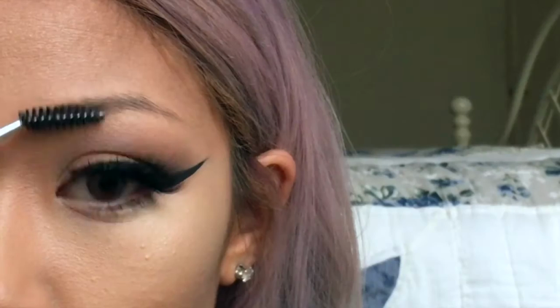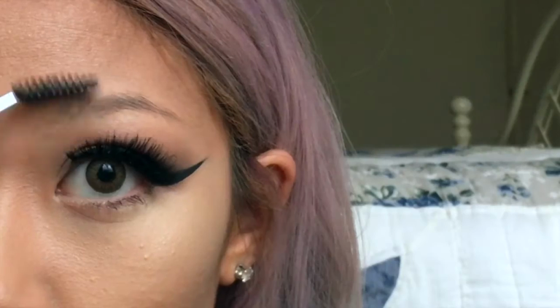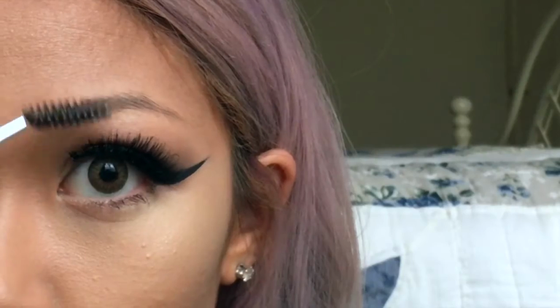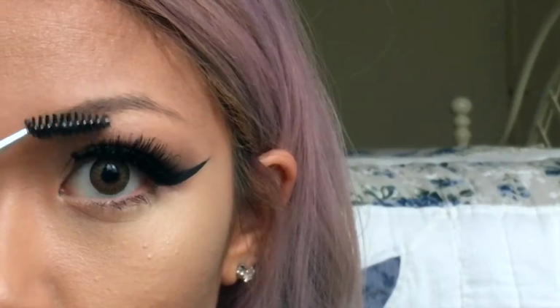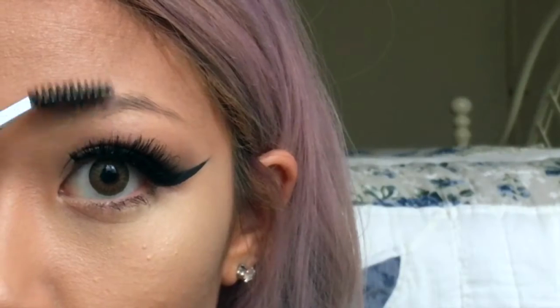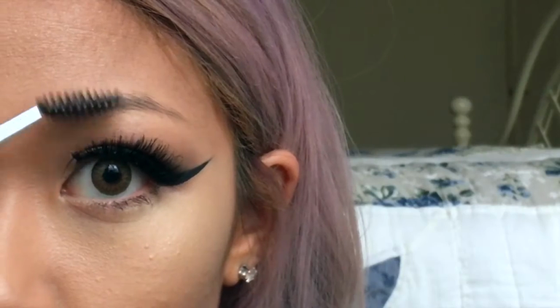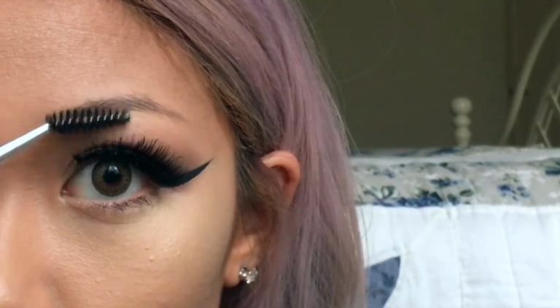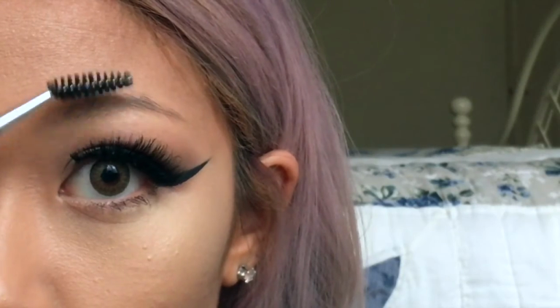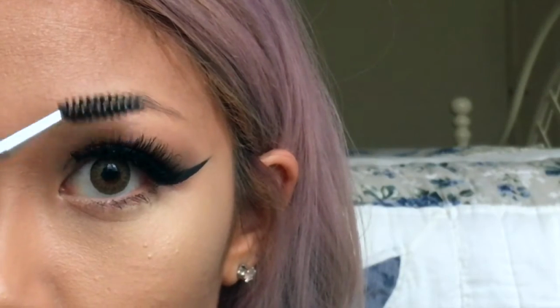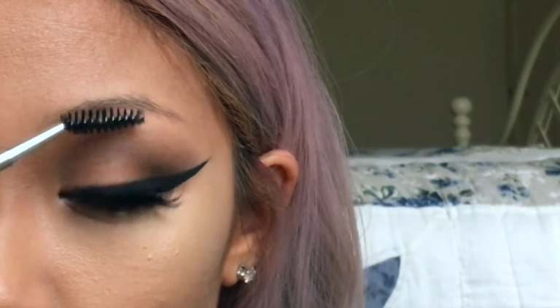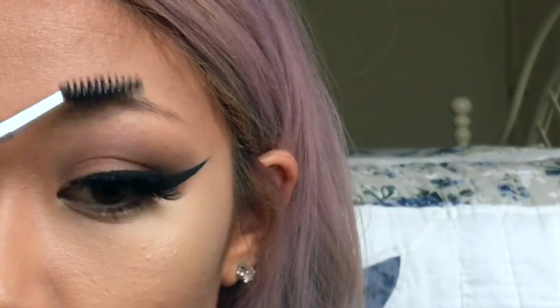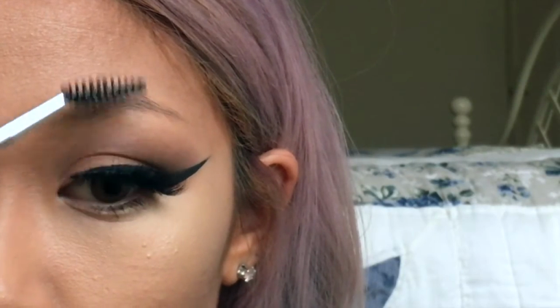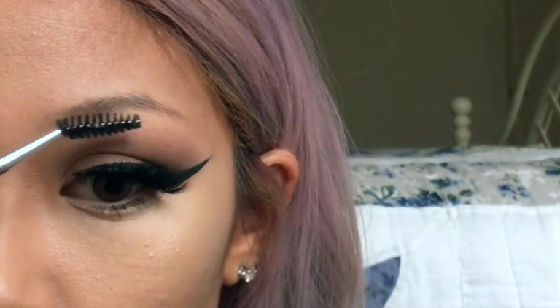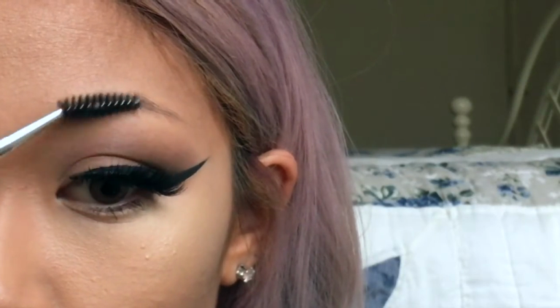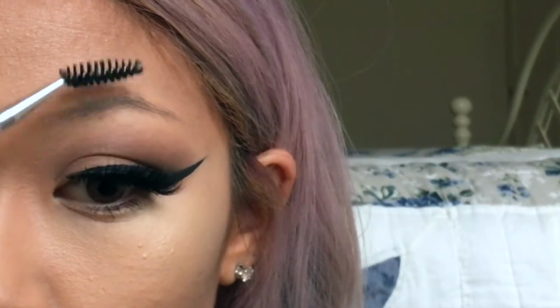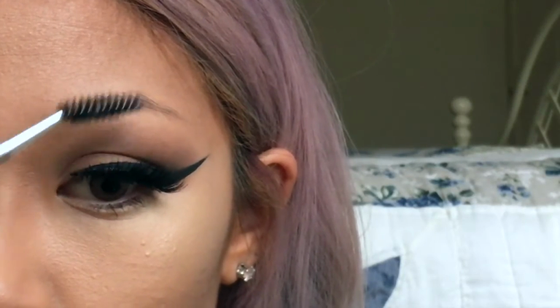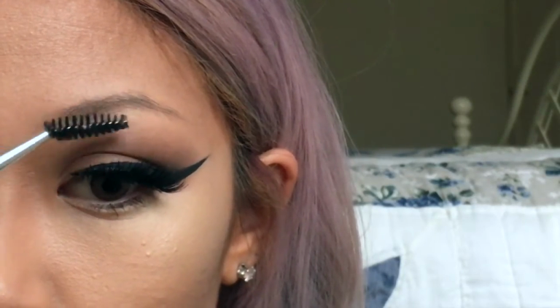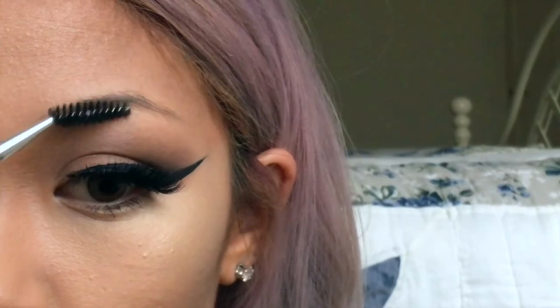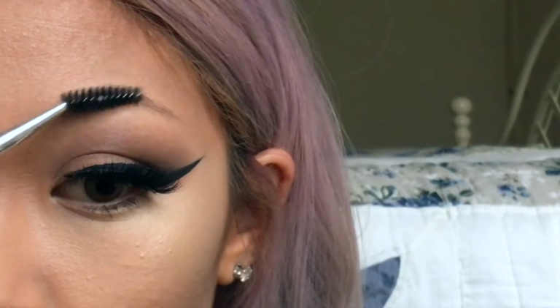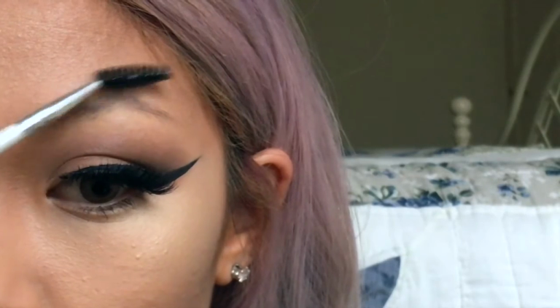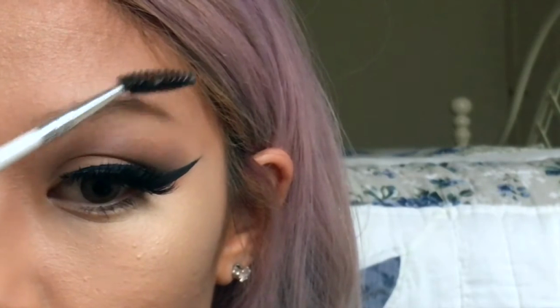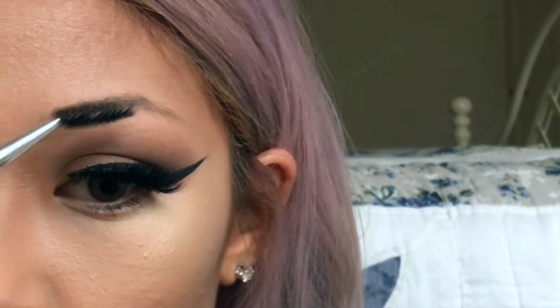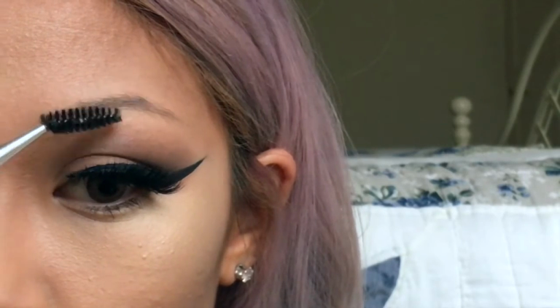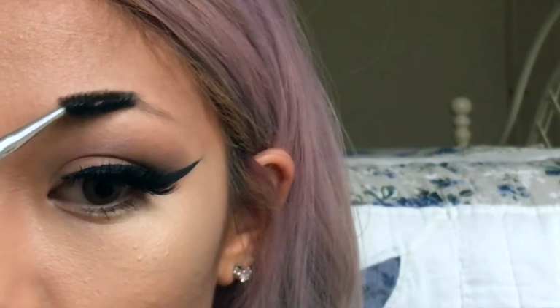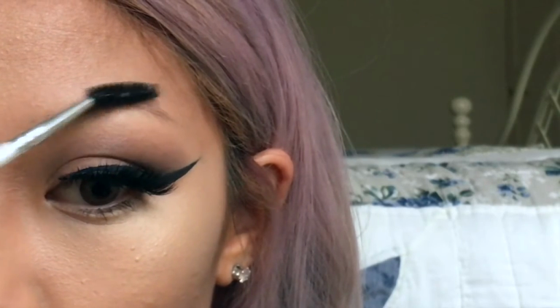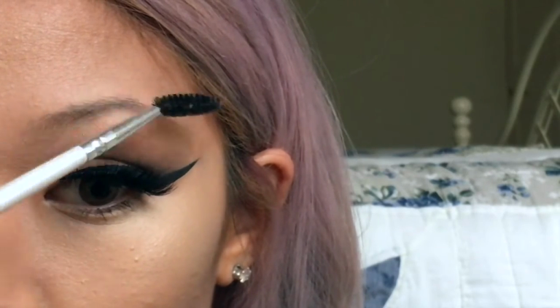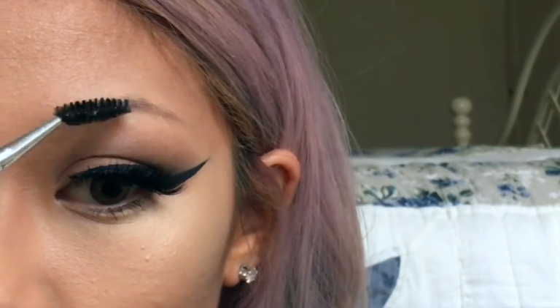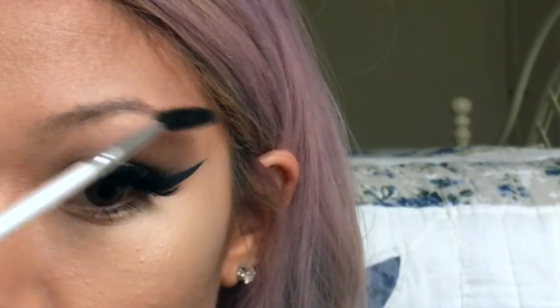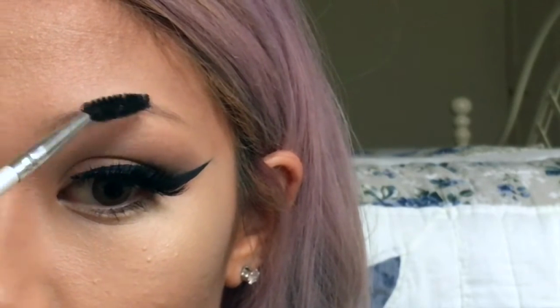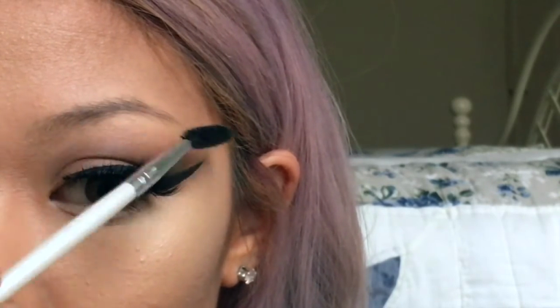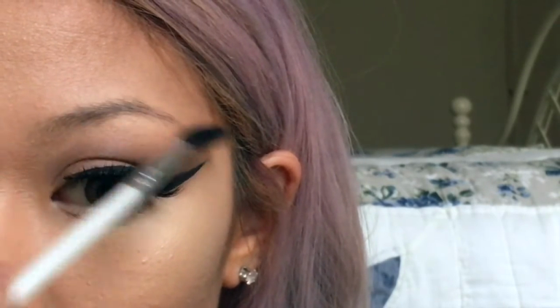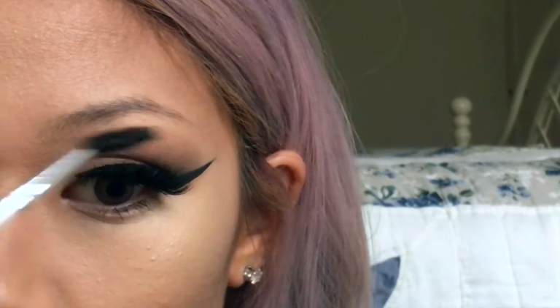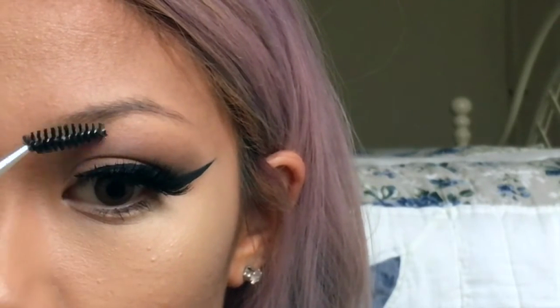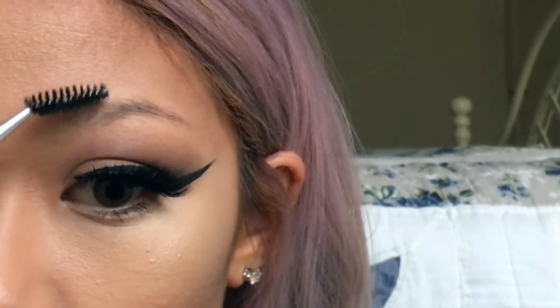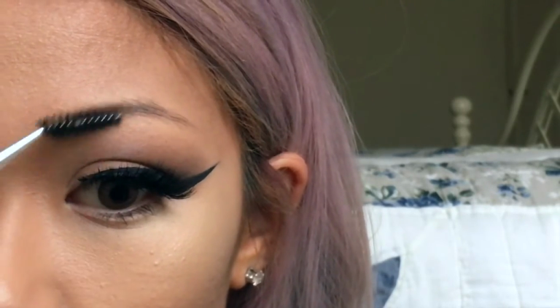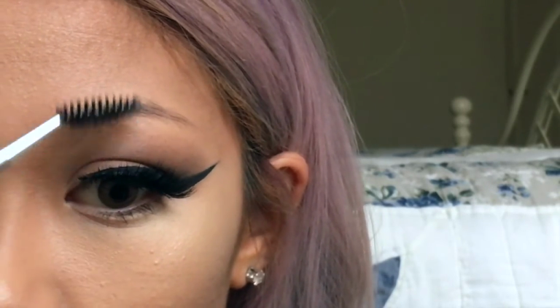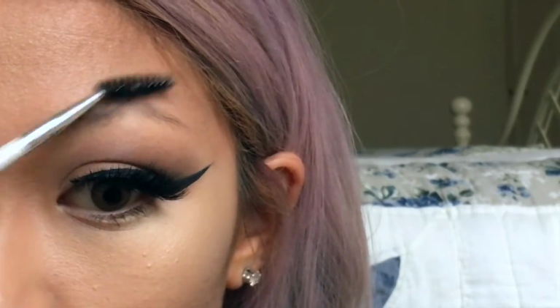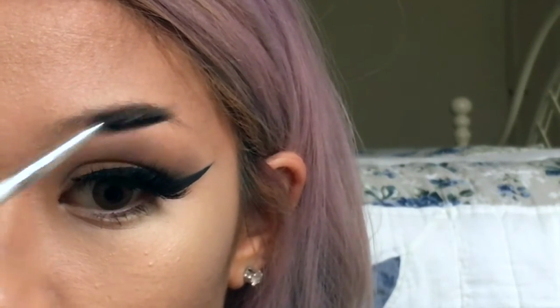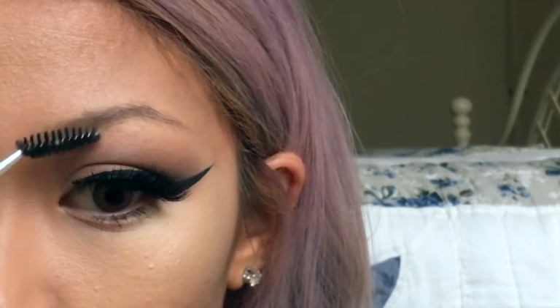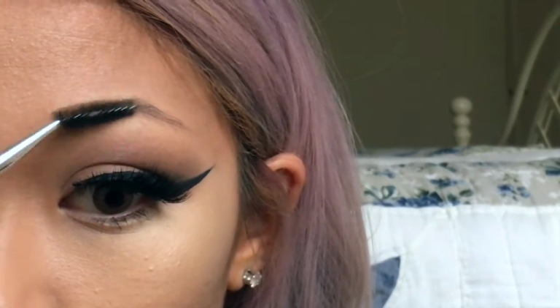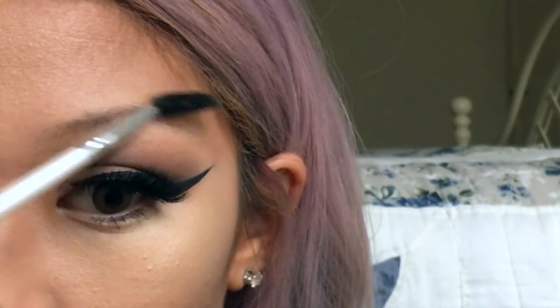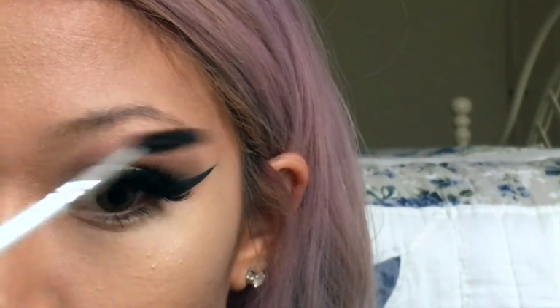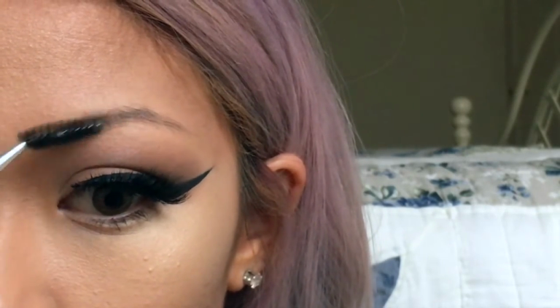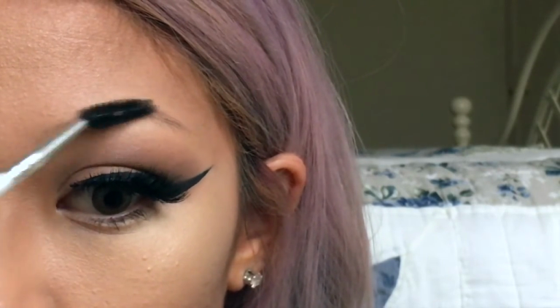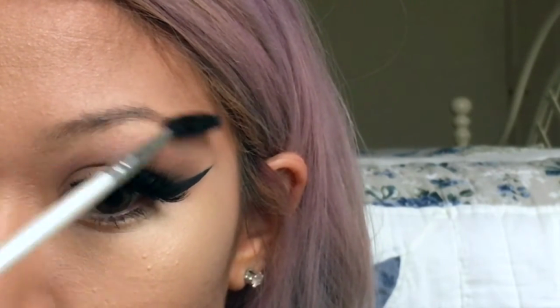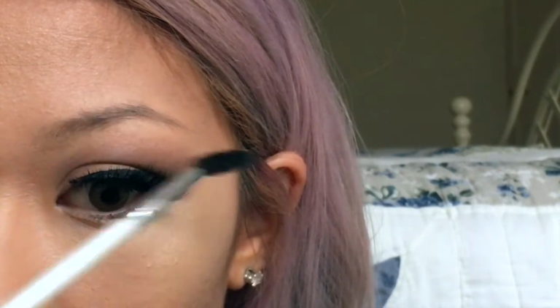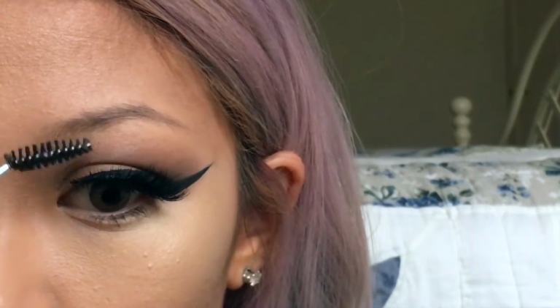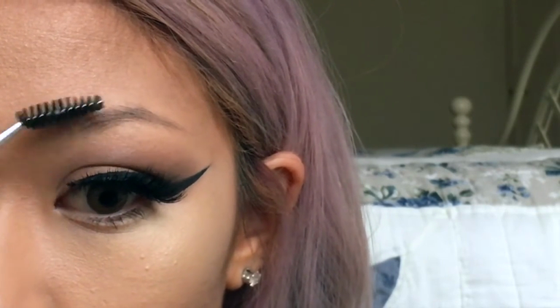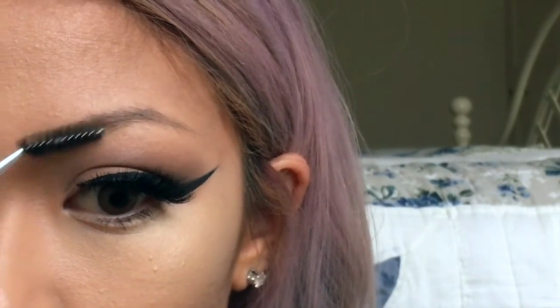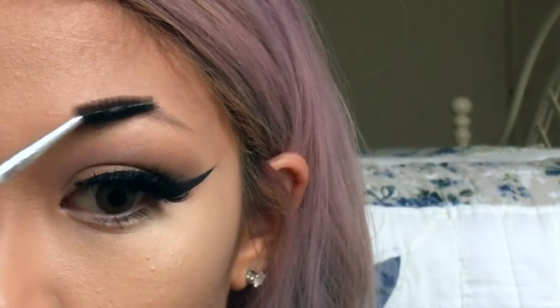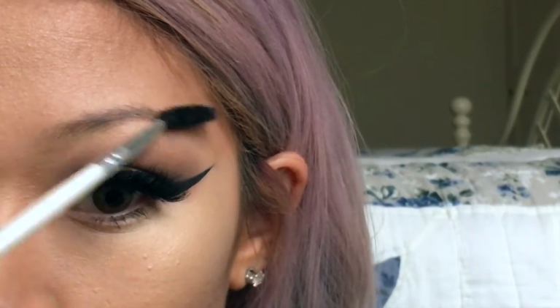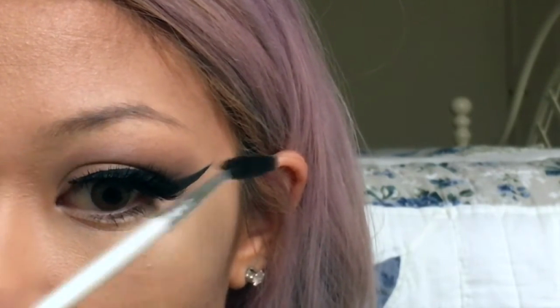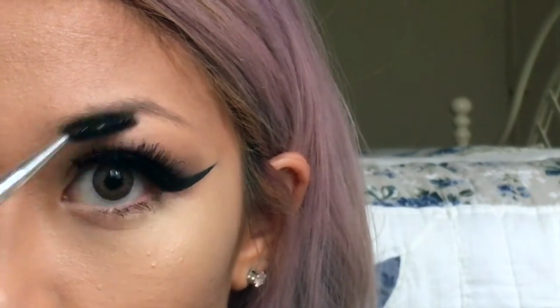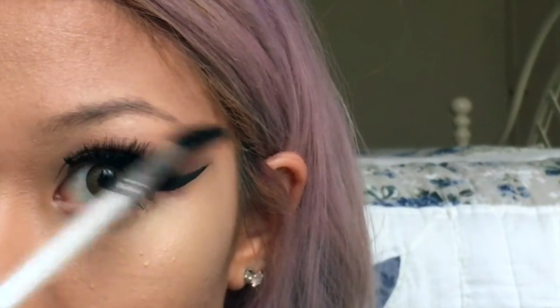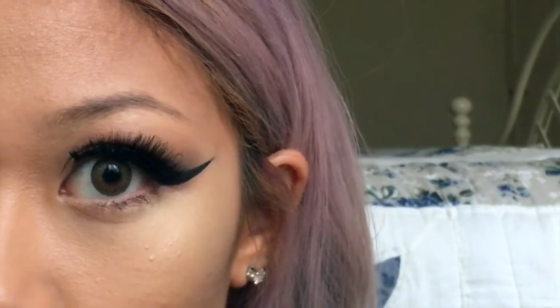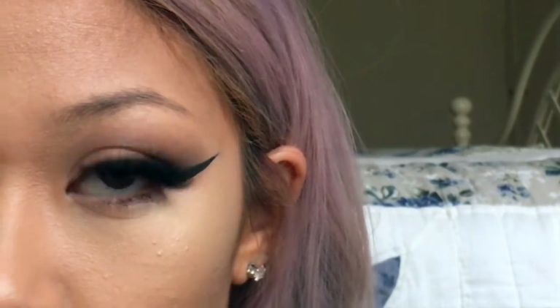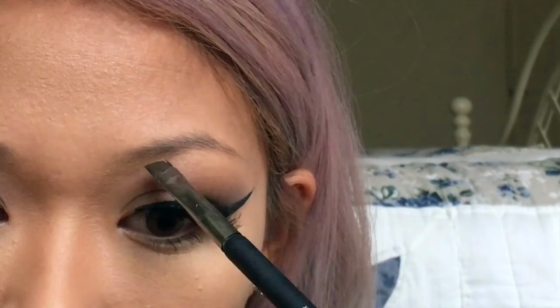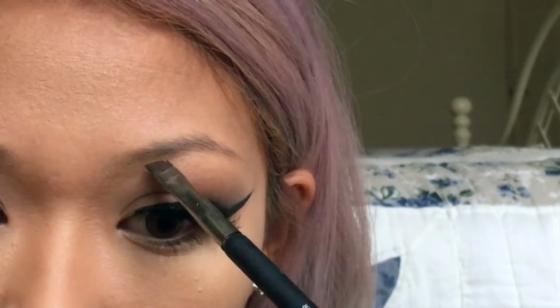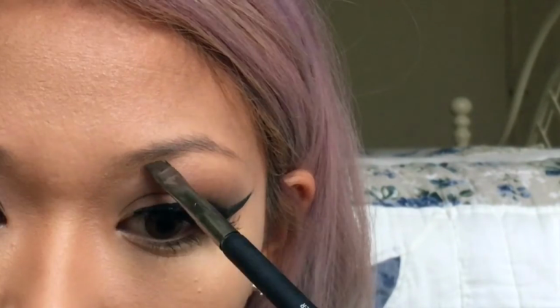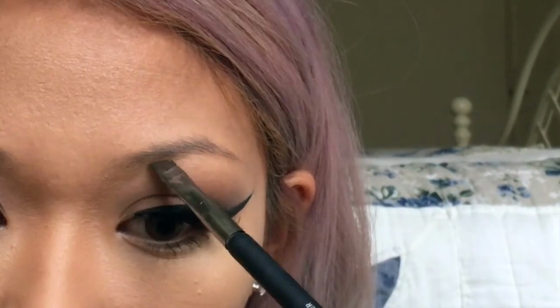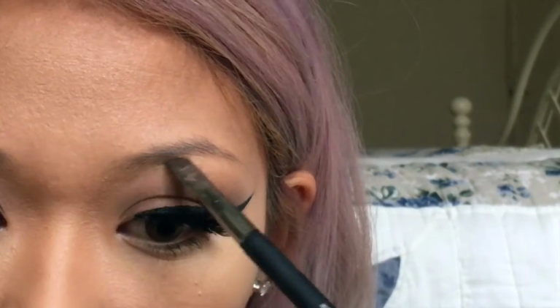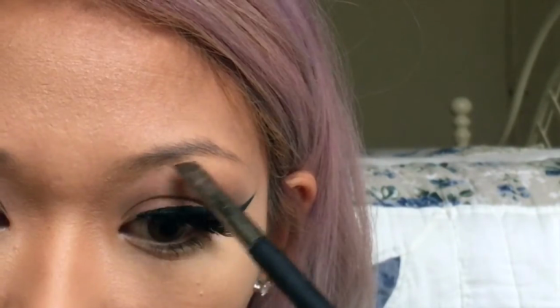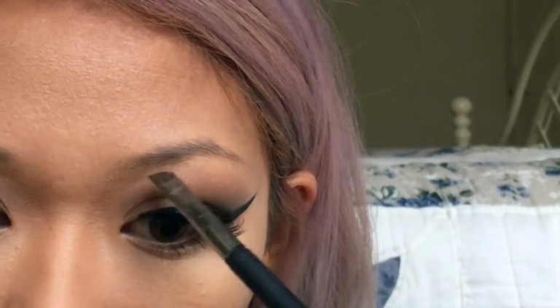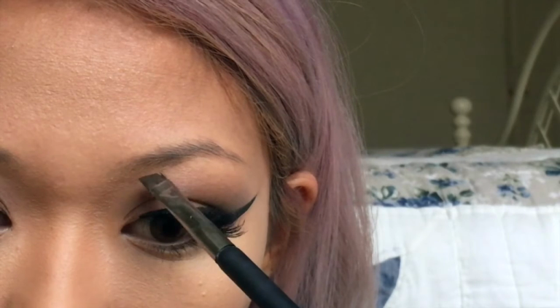So I'm just going to brush what little eyebrow hairs I have with a spoolie, just making sure that they are all going in the same direction. This is going to help with eyebrow application.